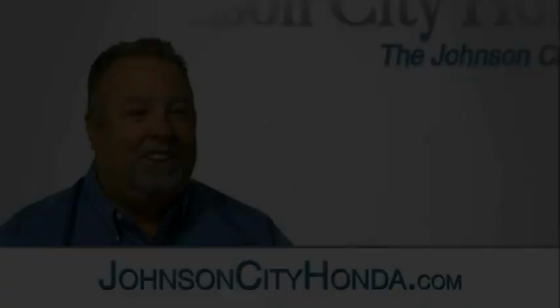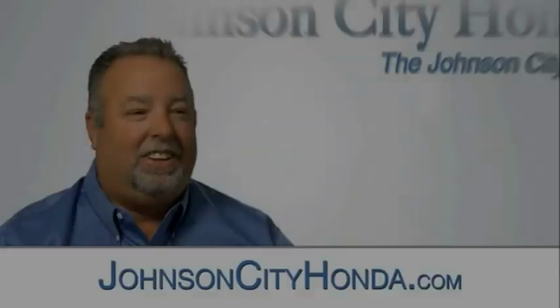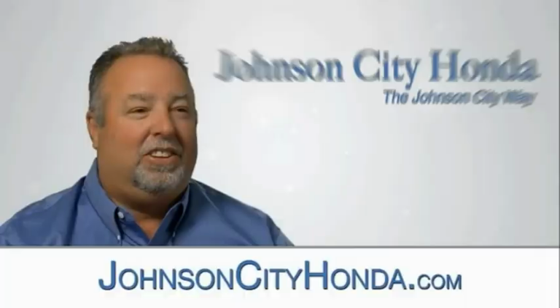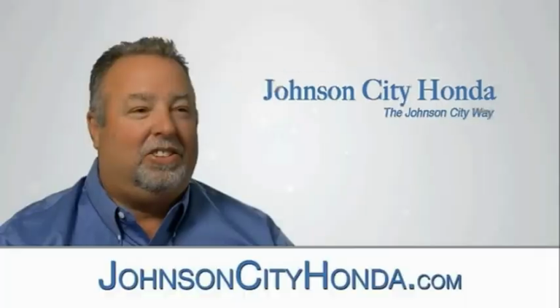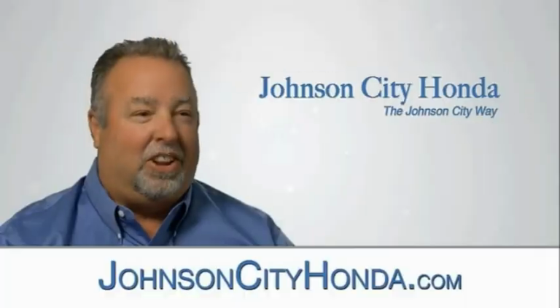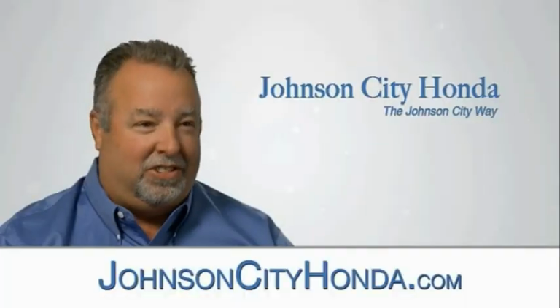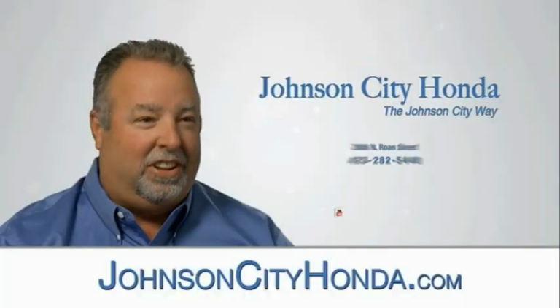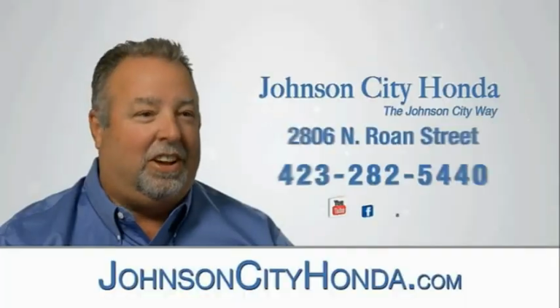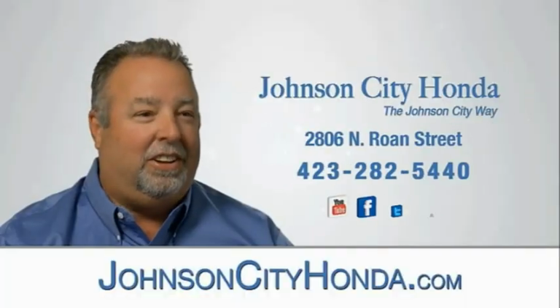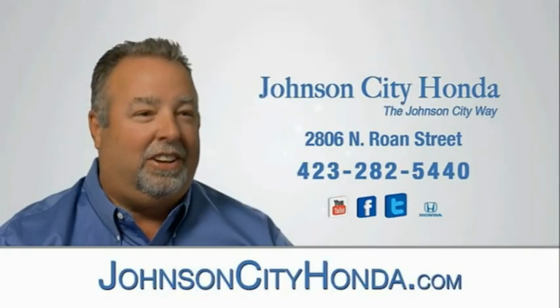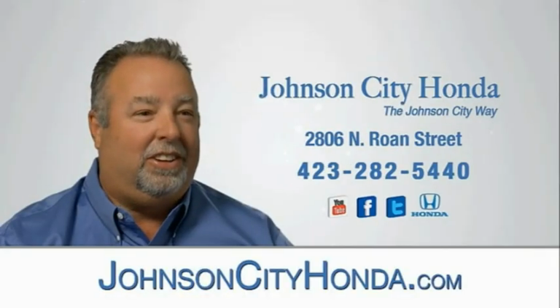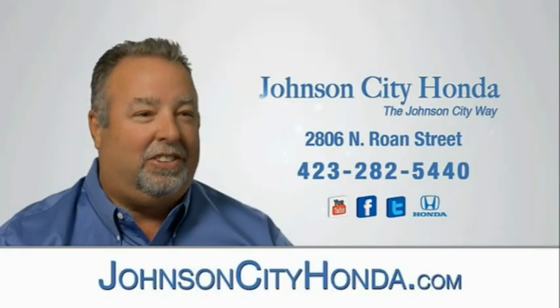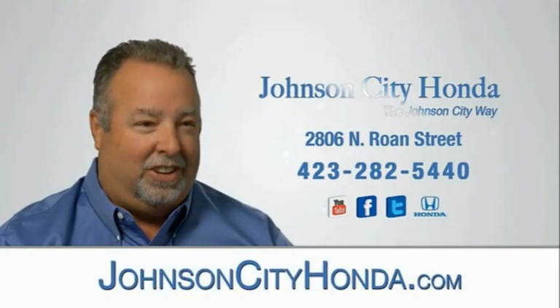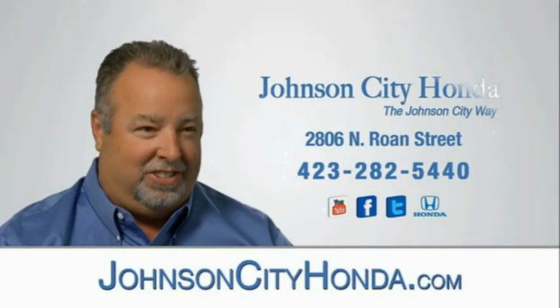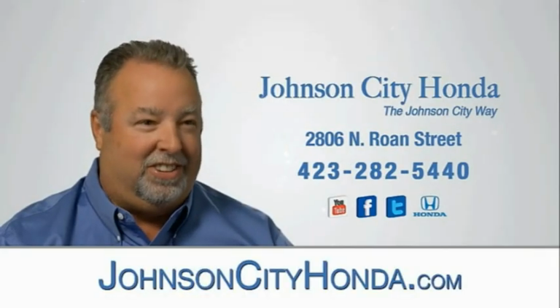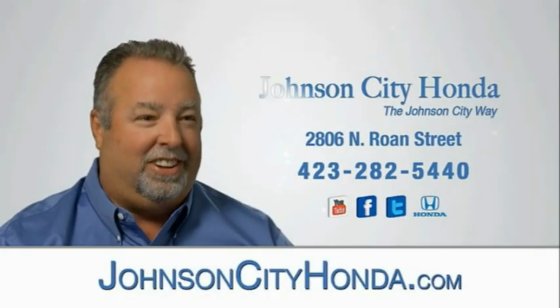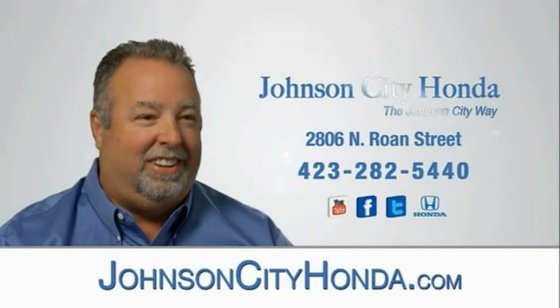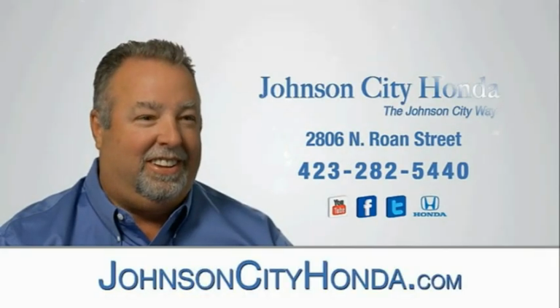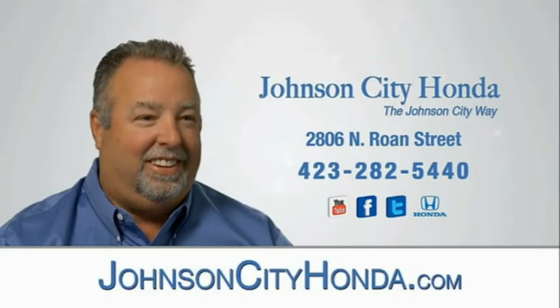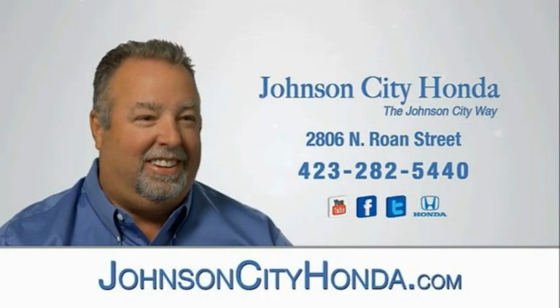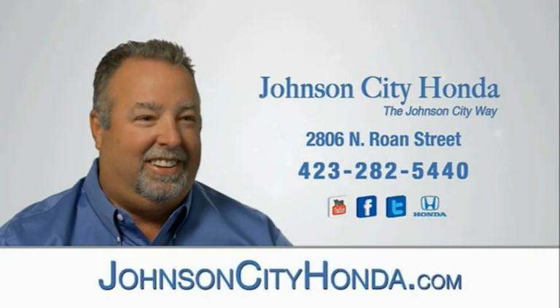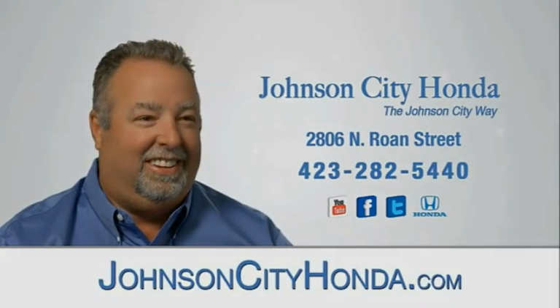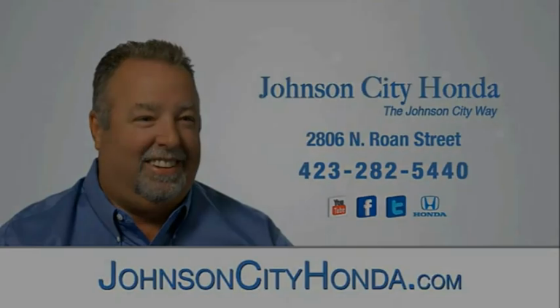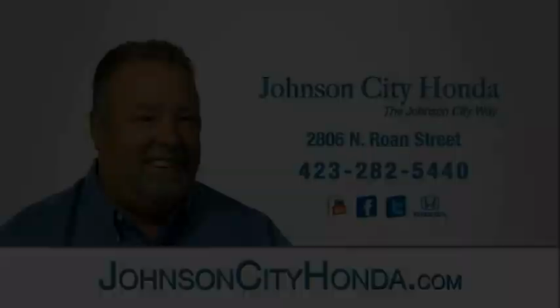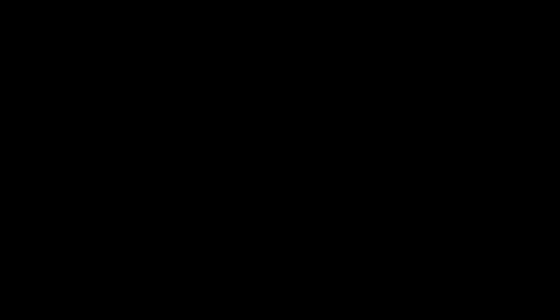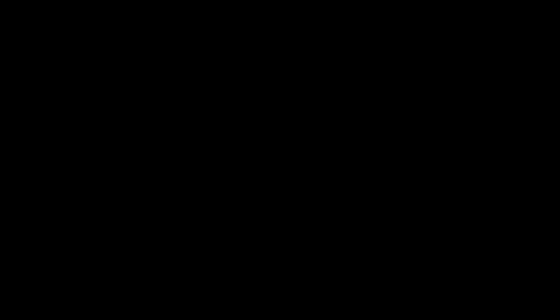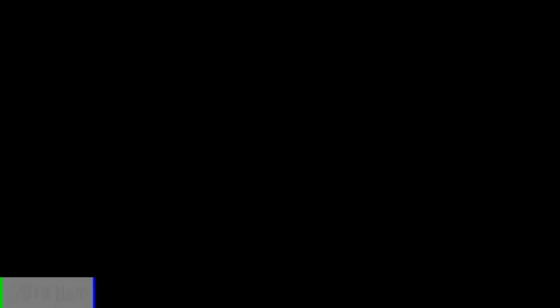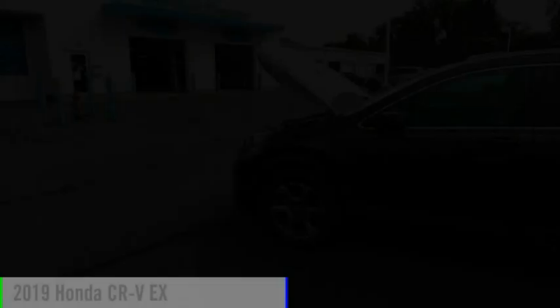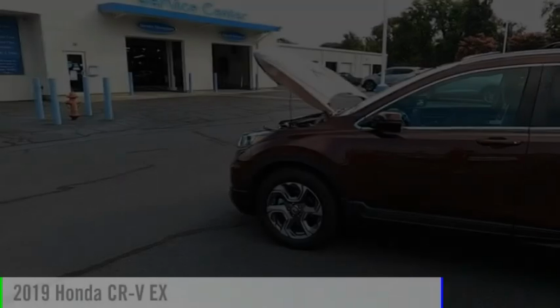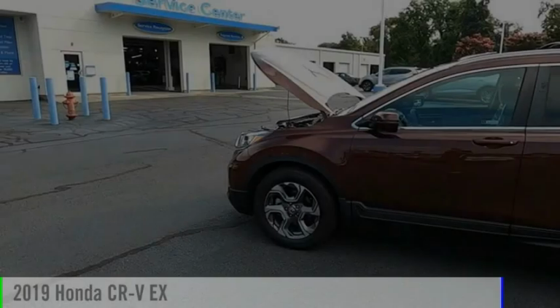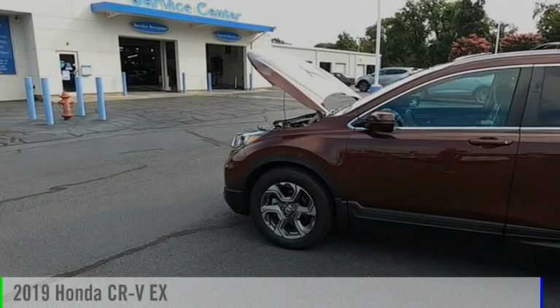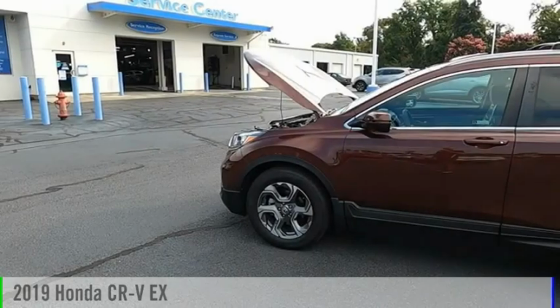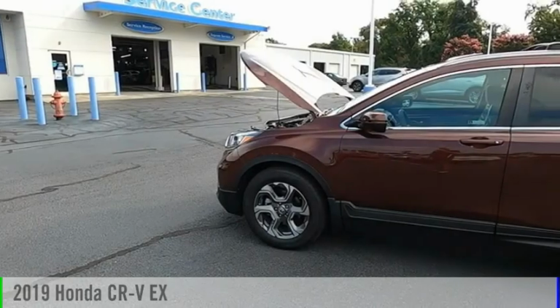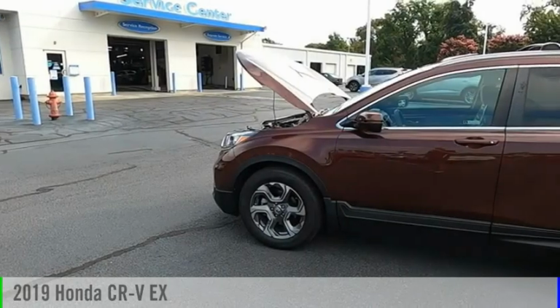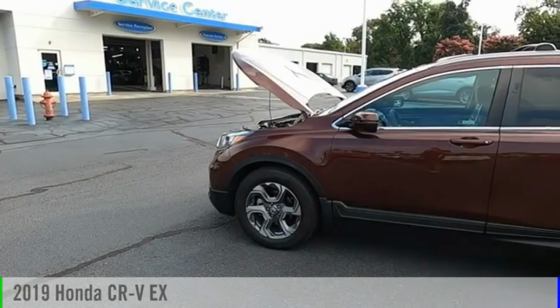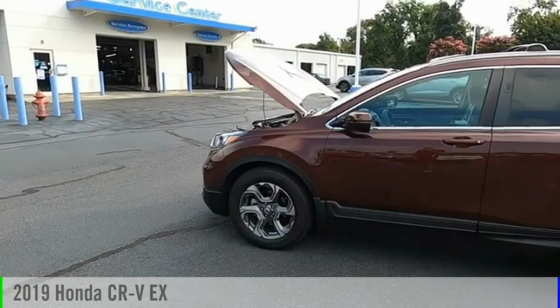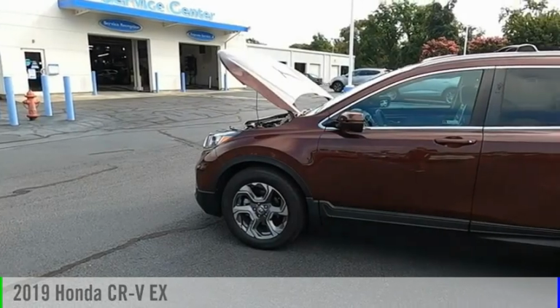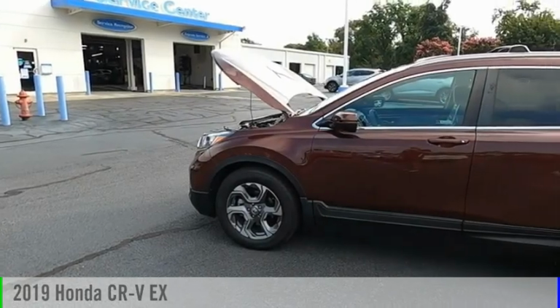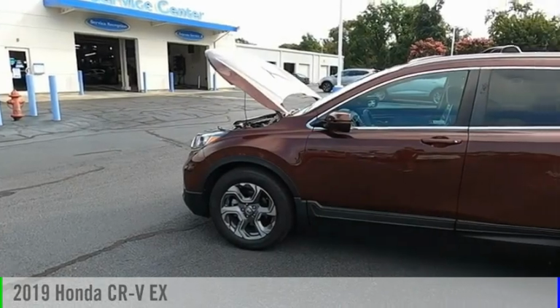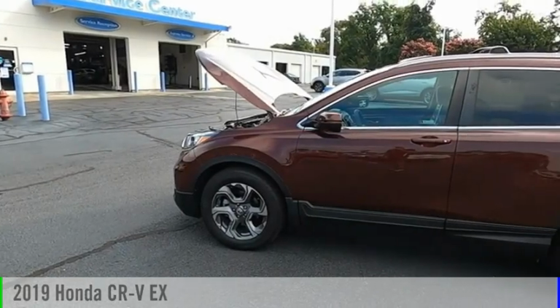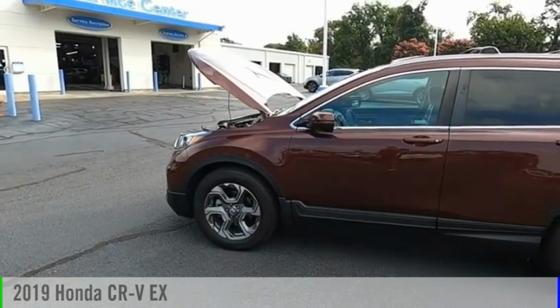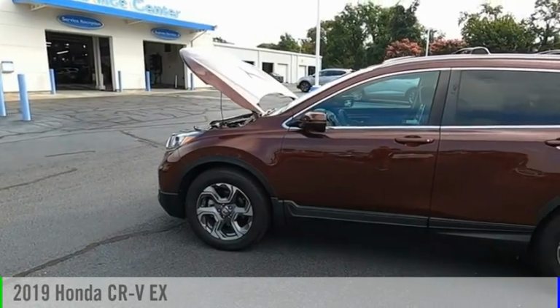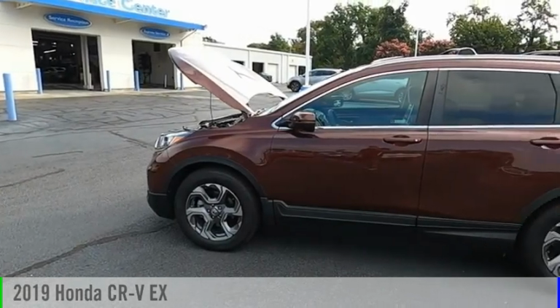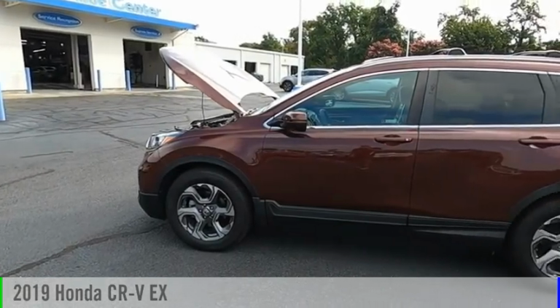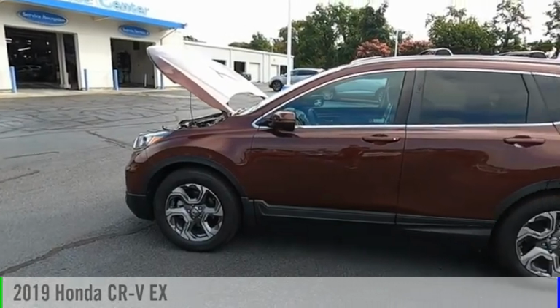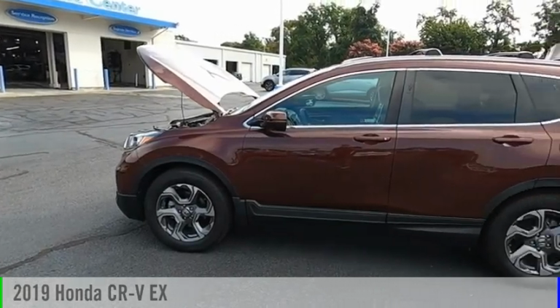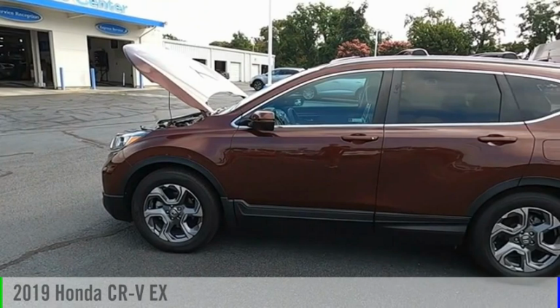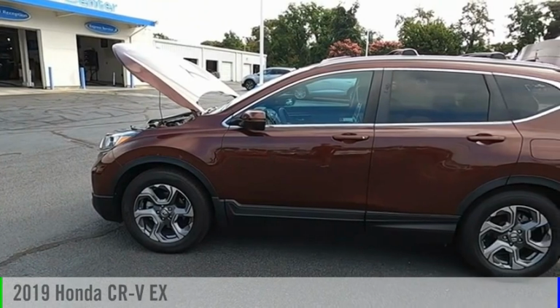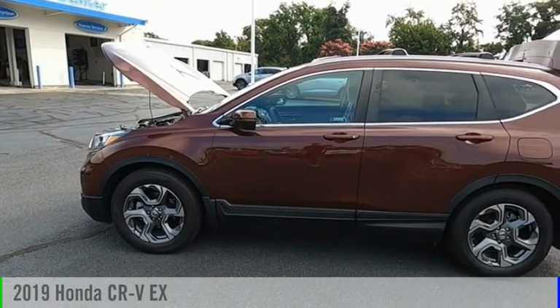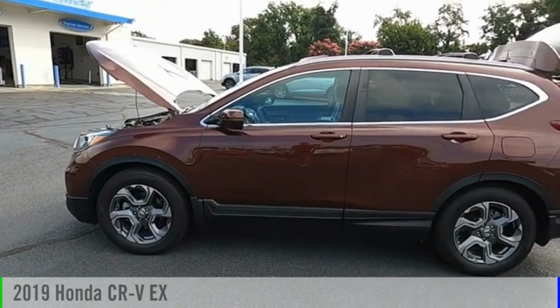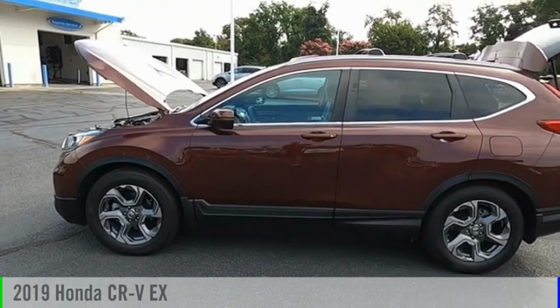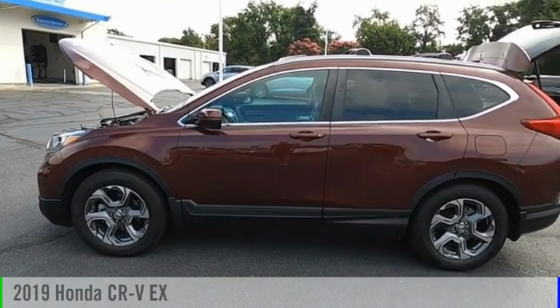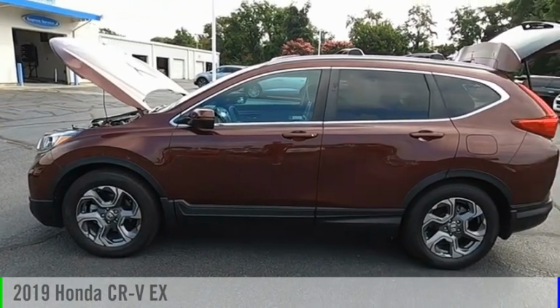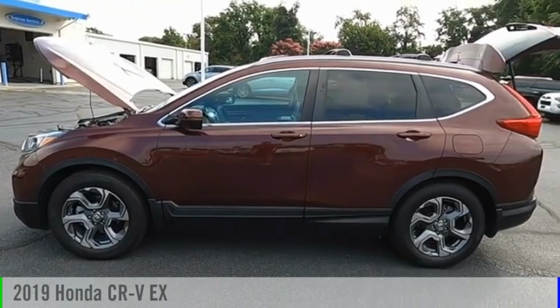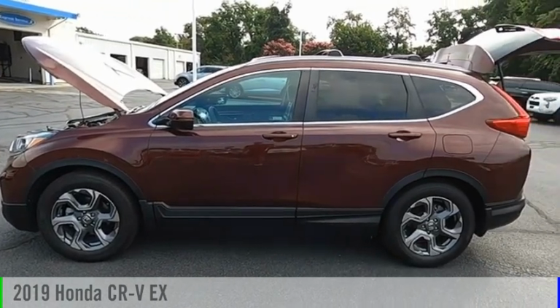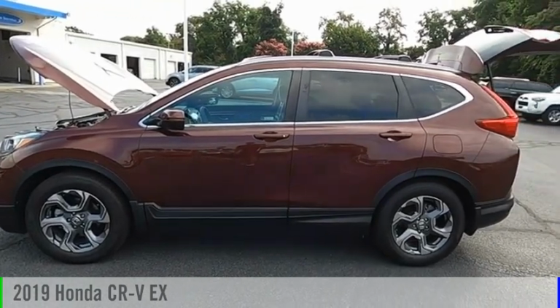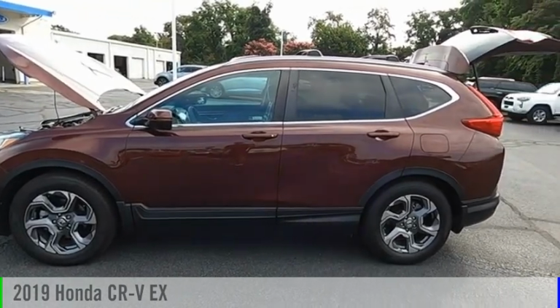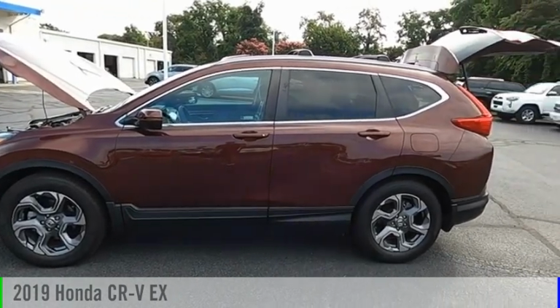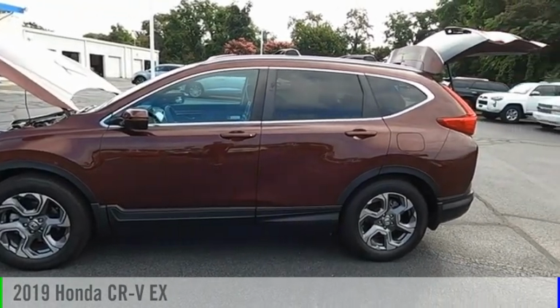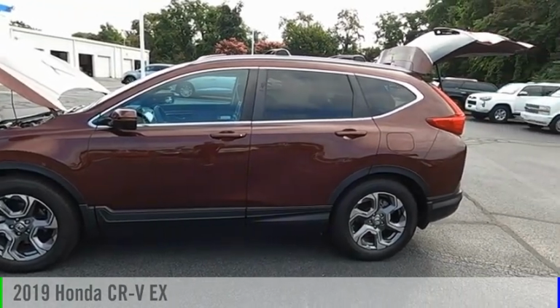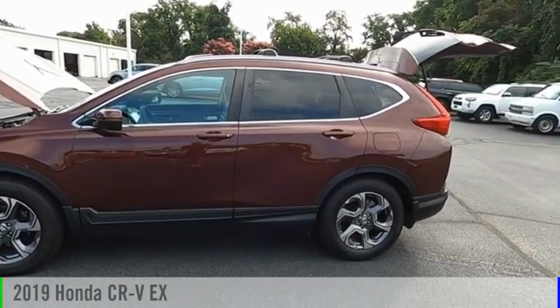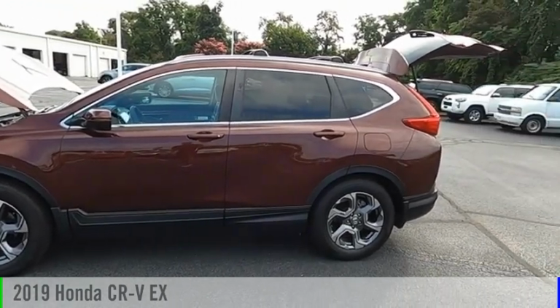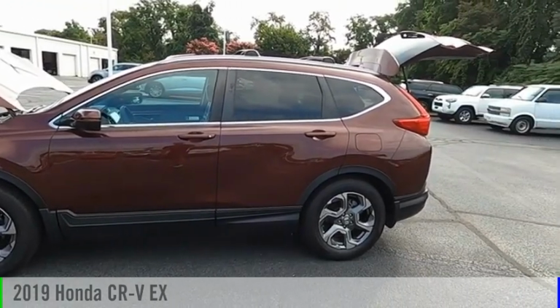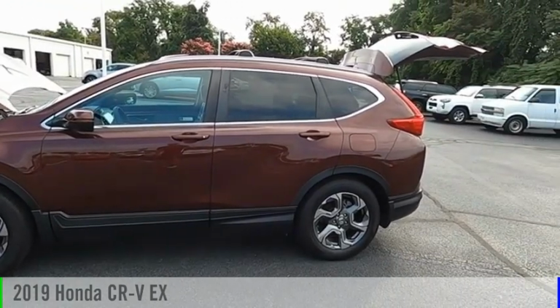Johnson City Honda, Johnson City. Come test drive the 2019 CR-V.